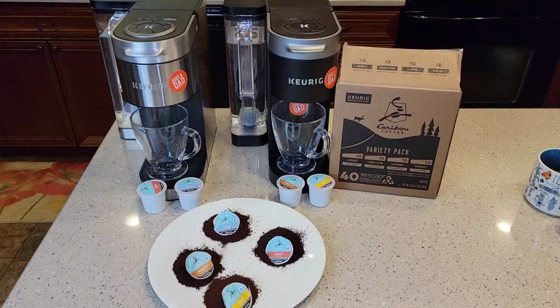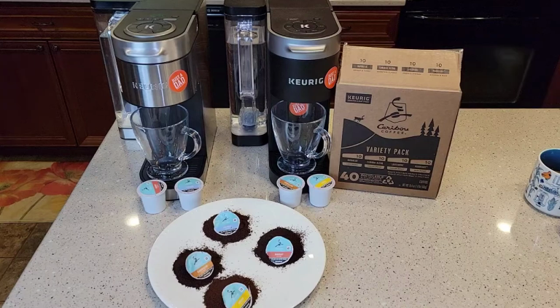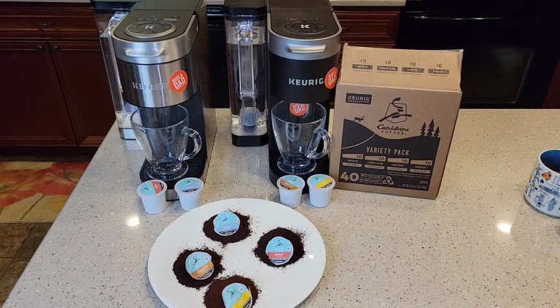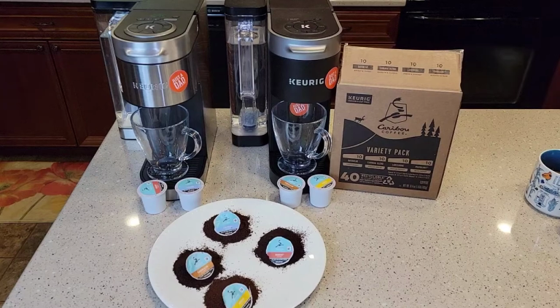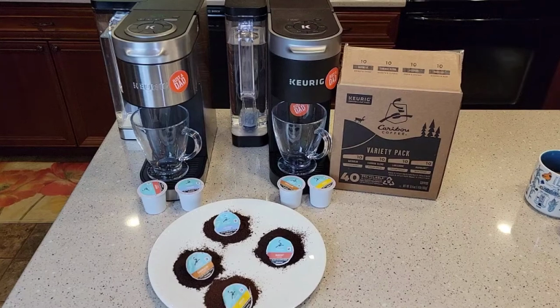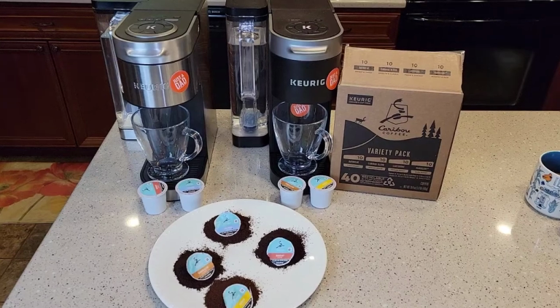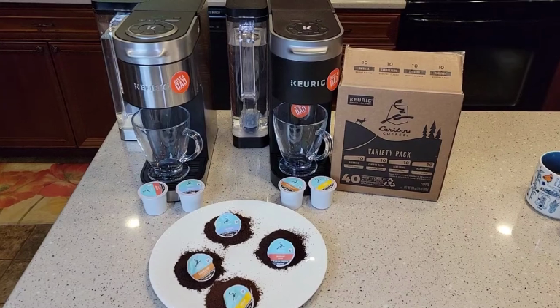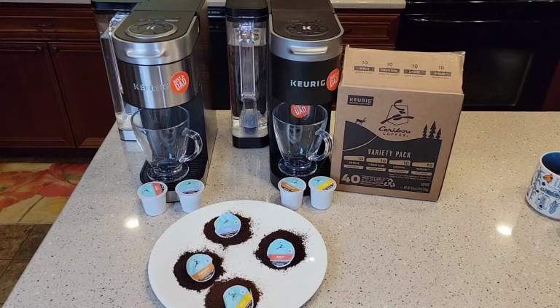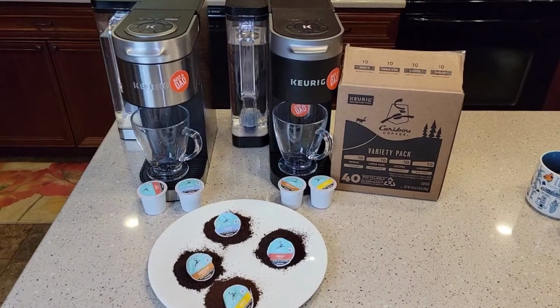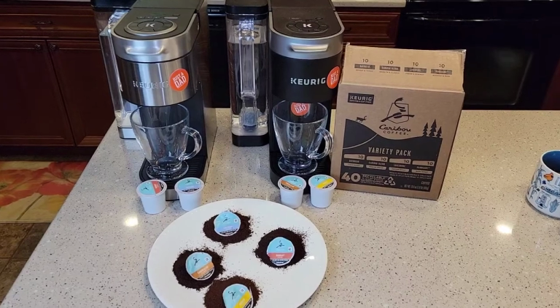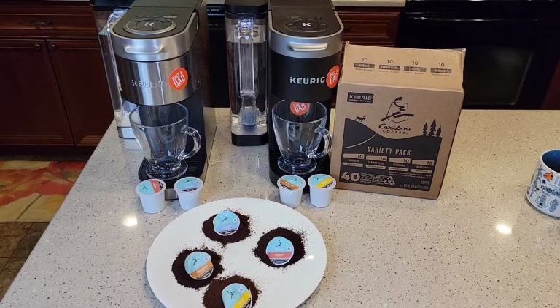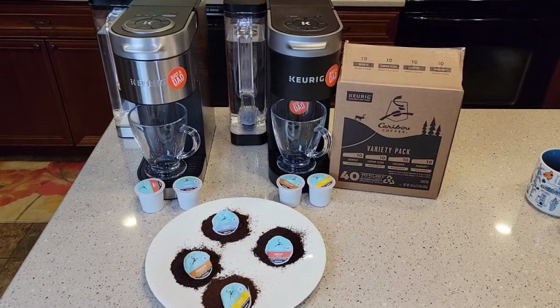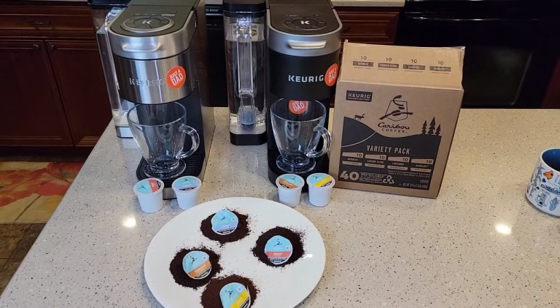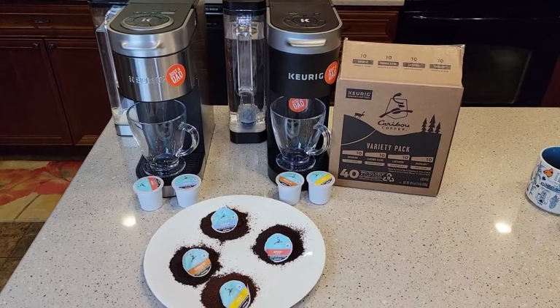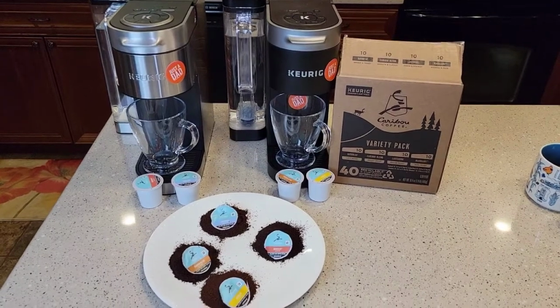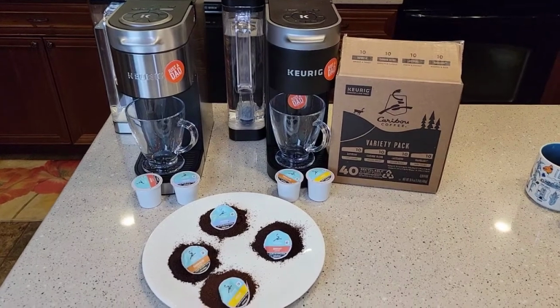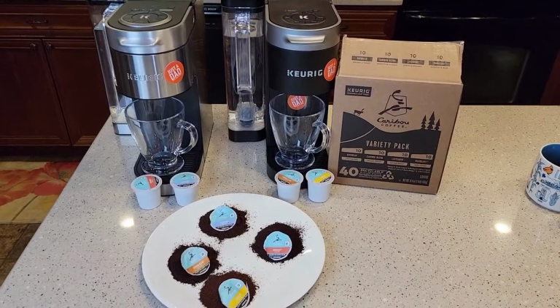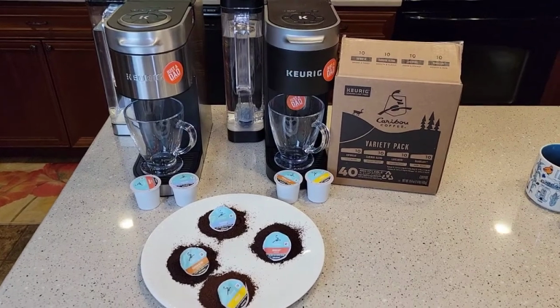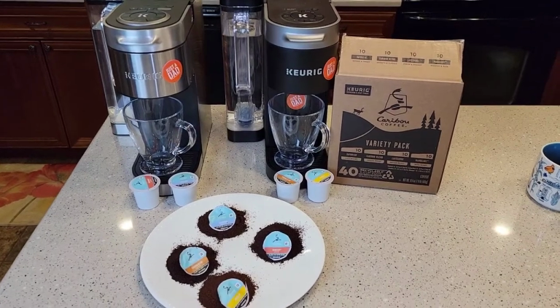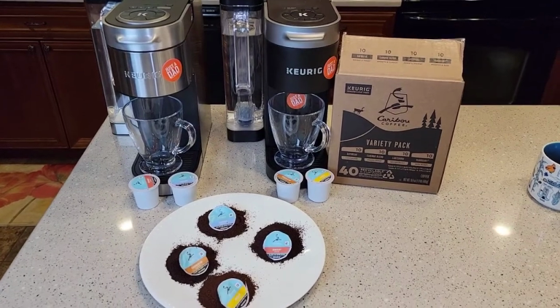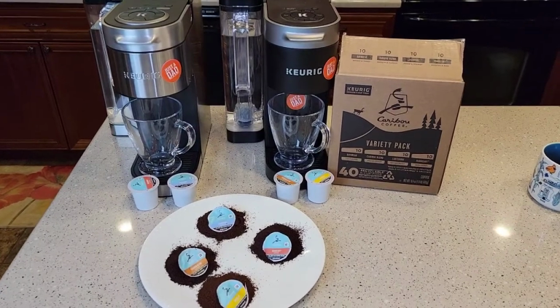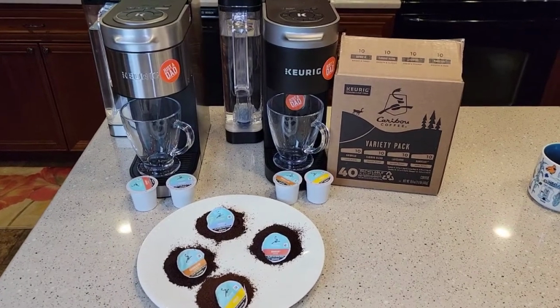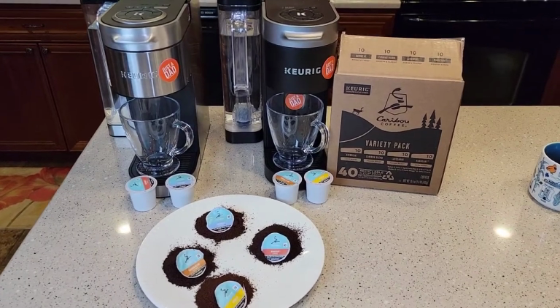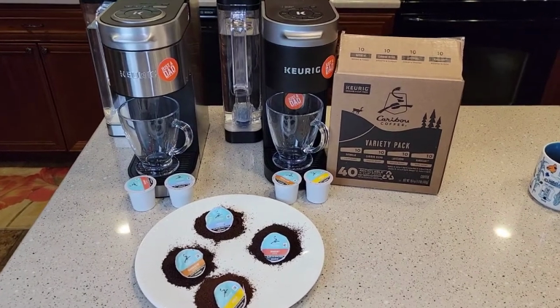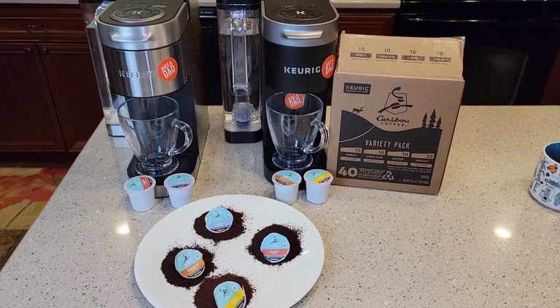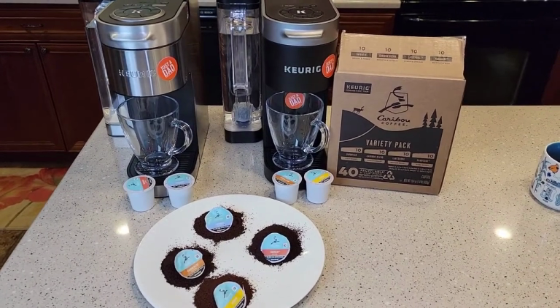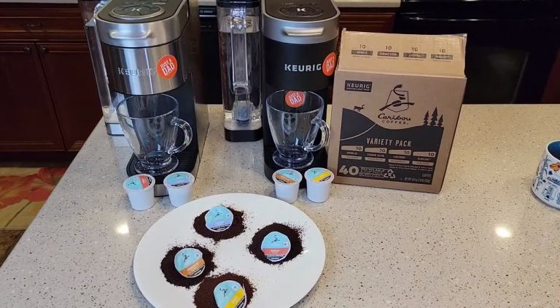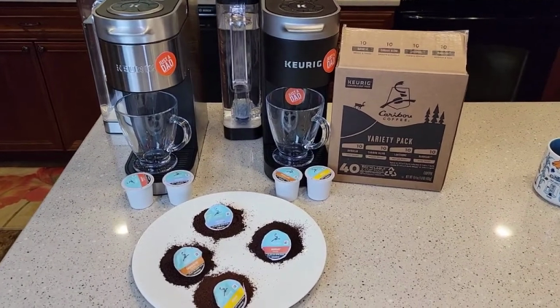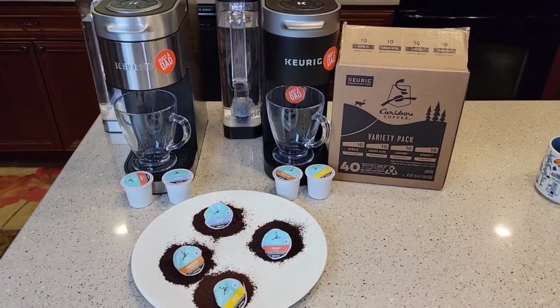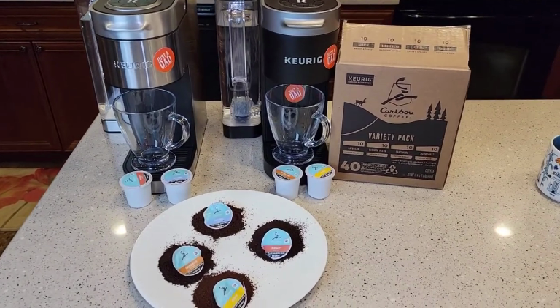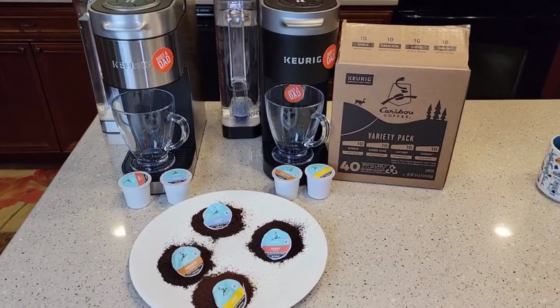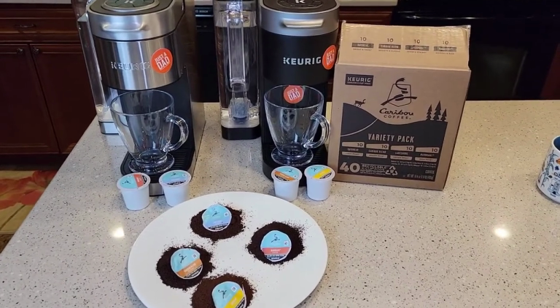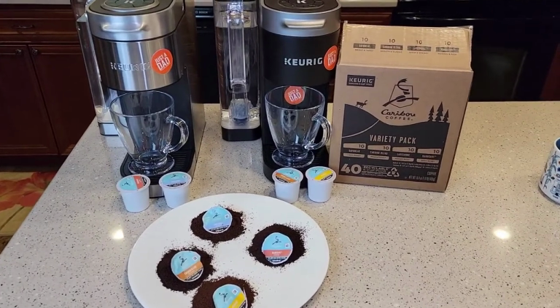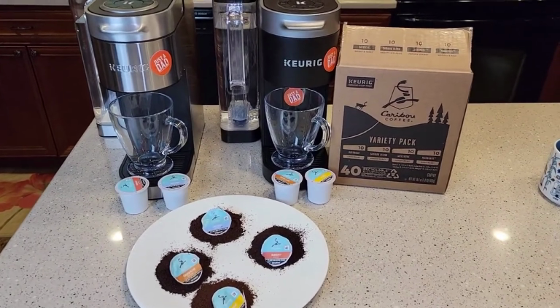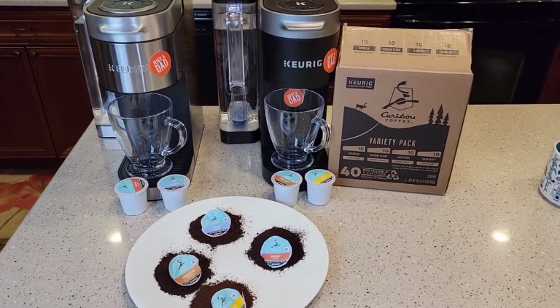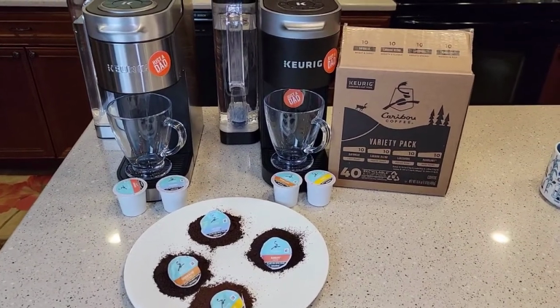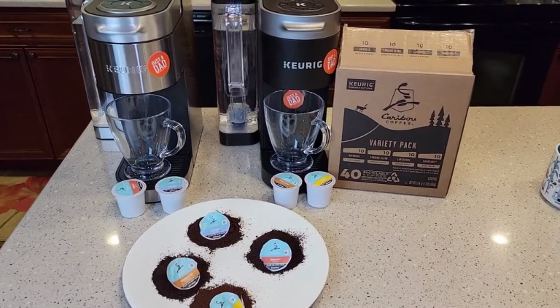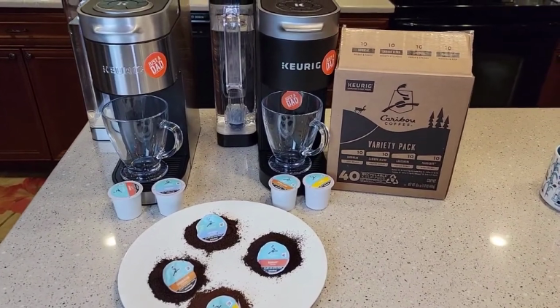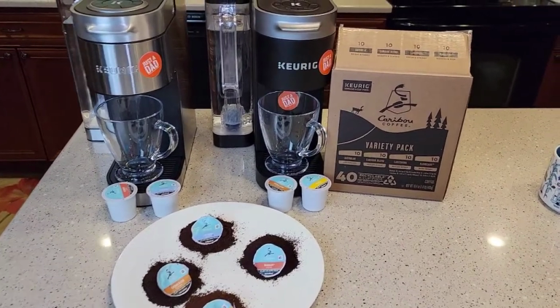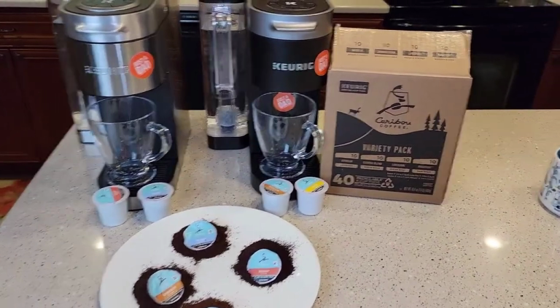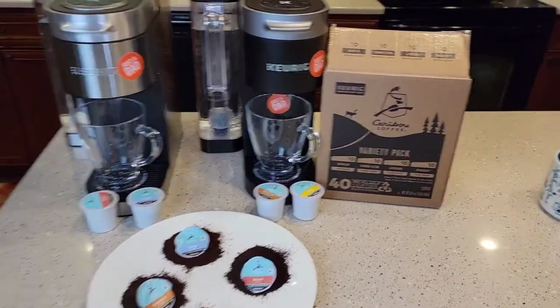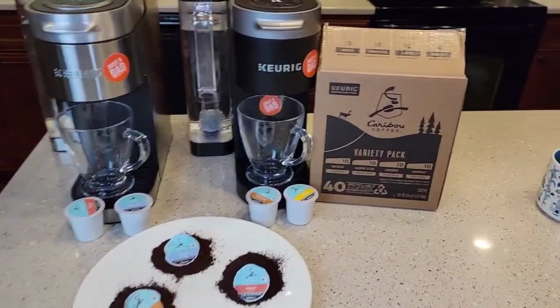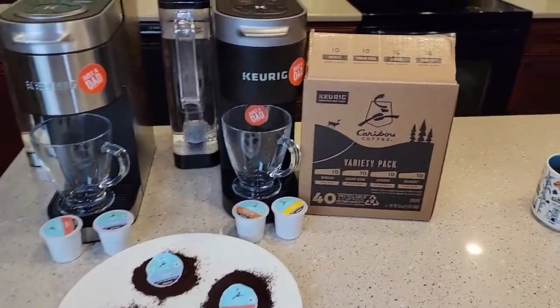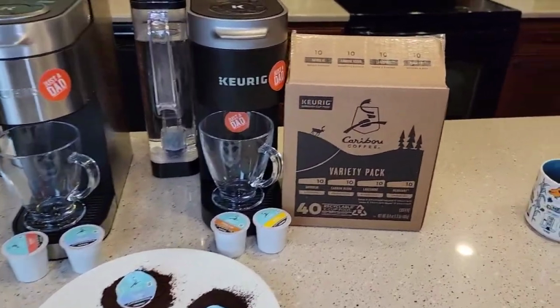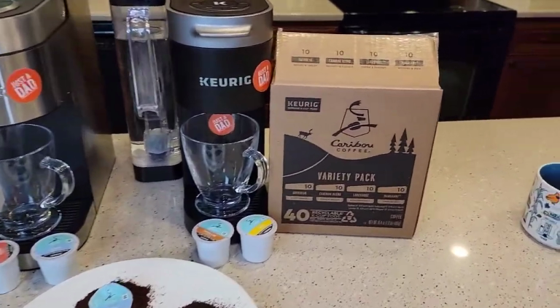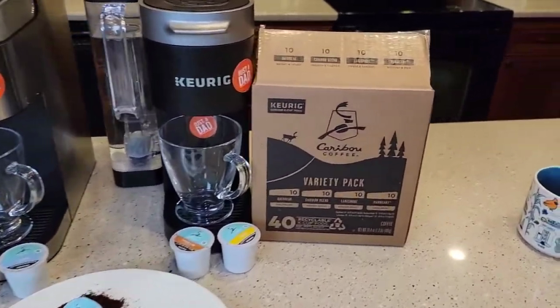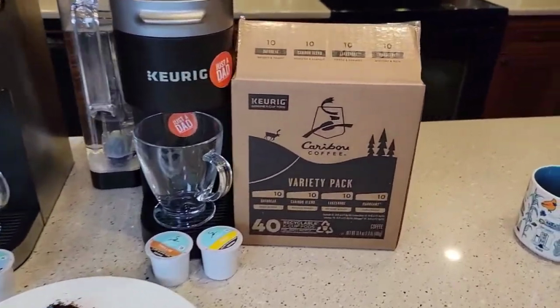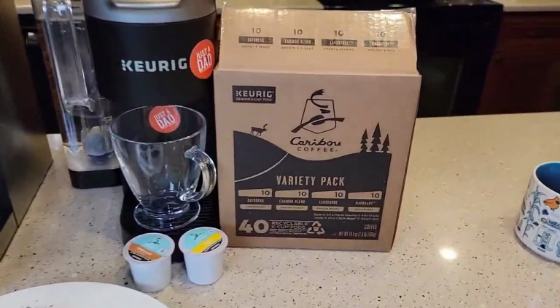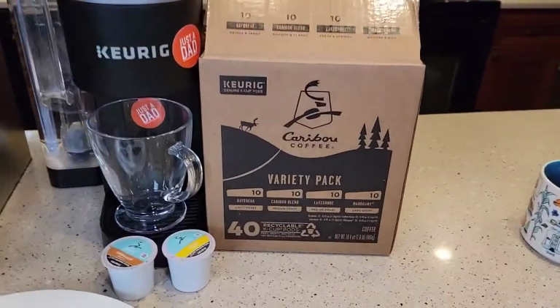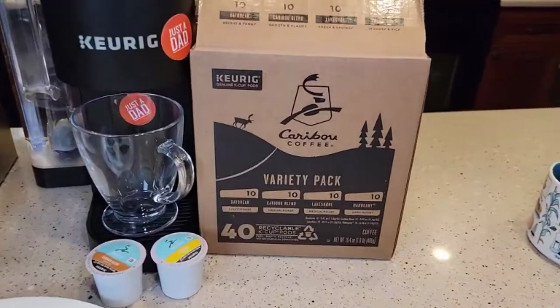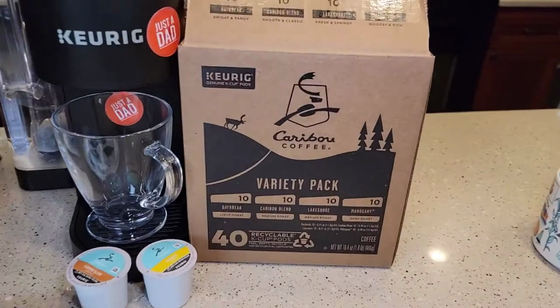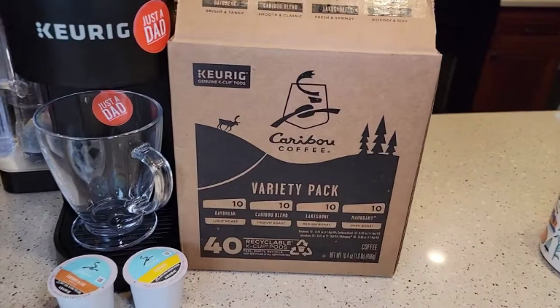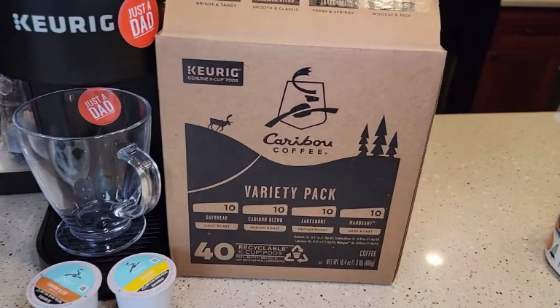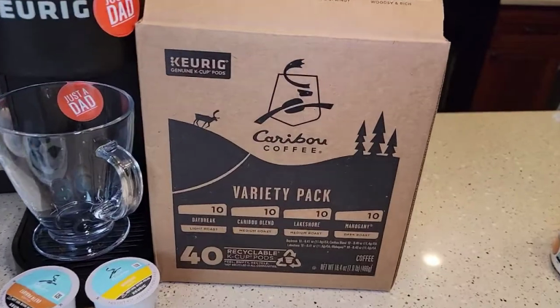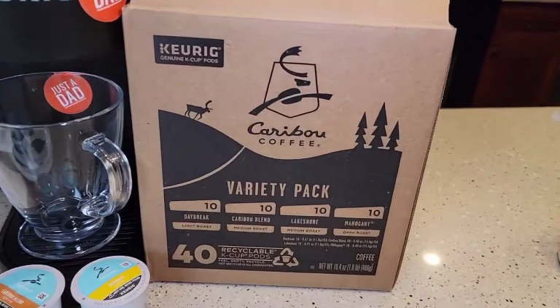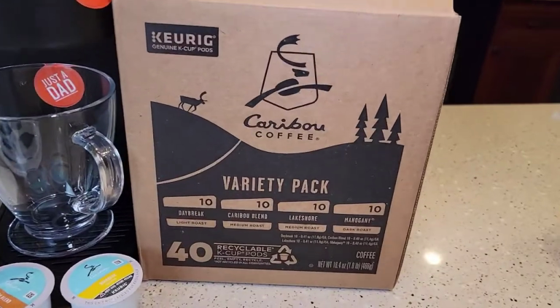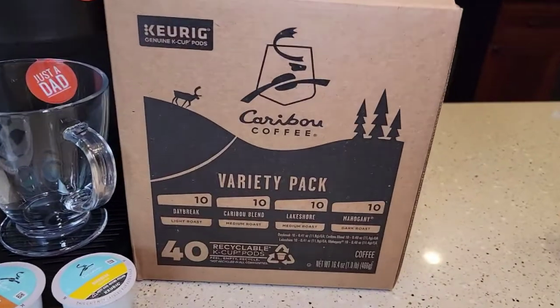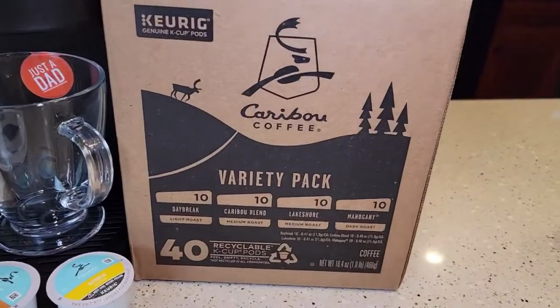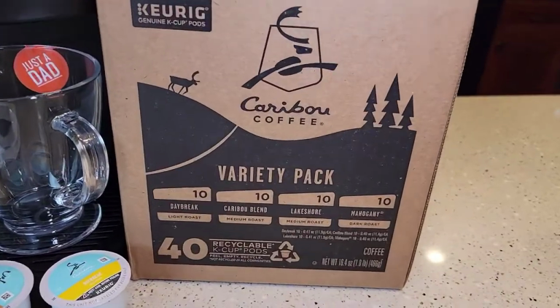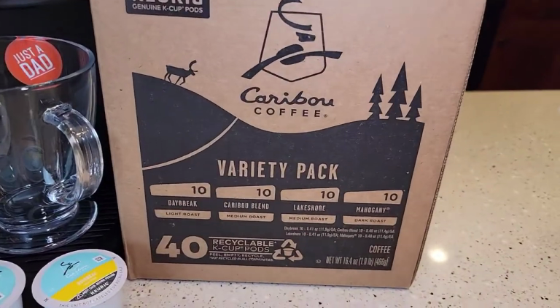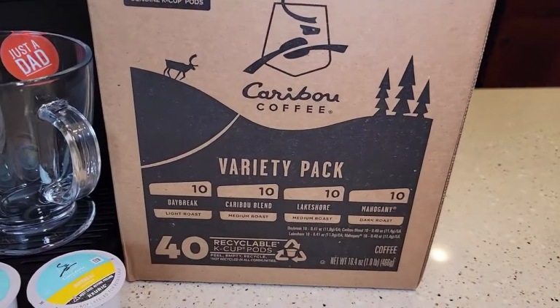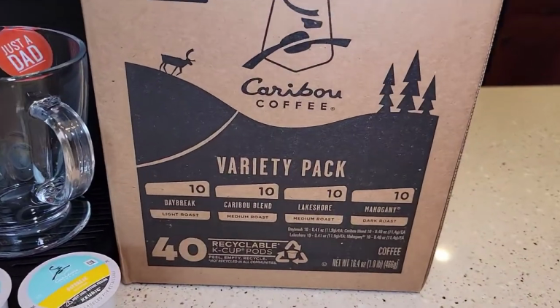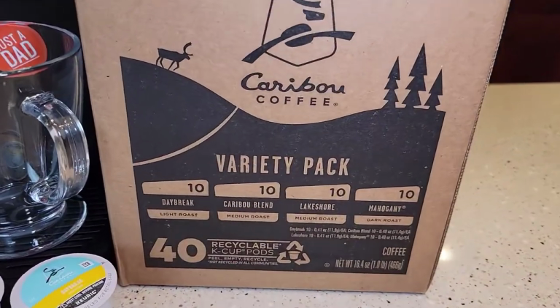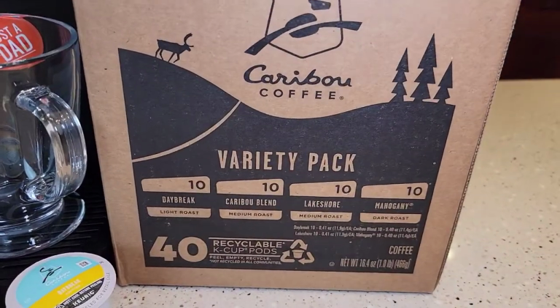Hello everyone, this is Just a Dad. Today I'm going to do a coffee taste test with the Caribou Coffee Variety Pack.